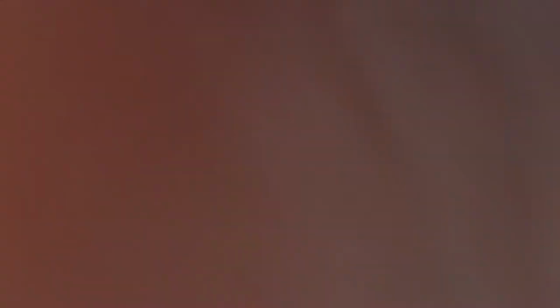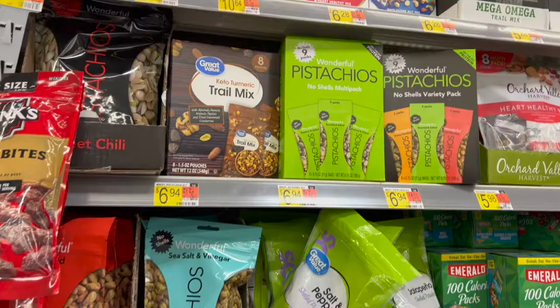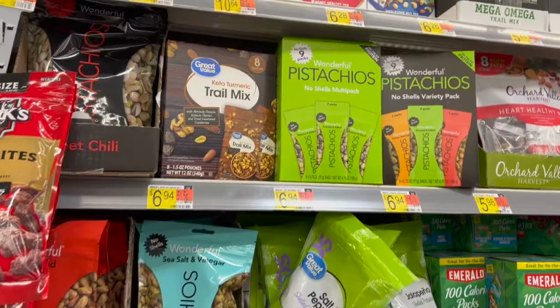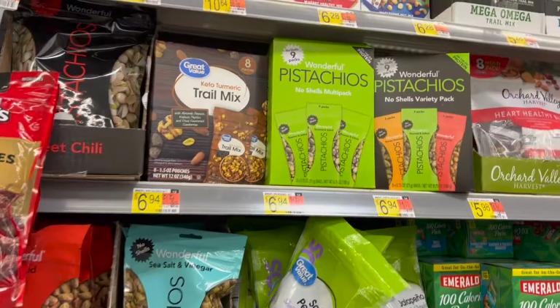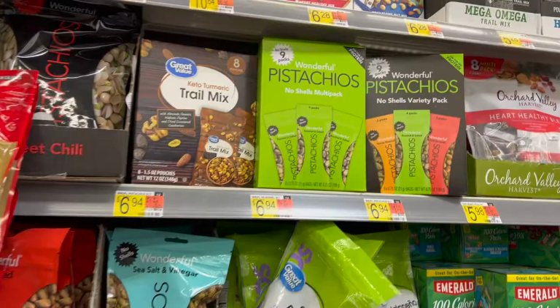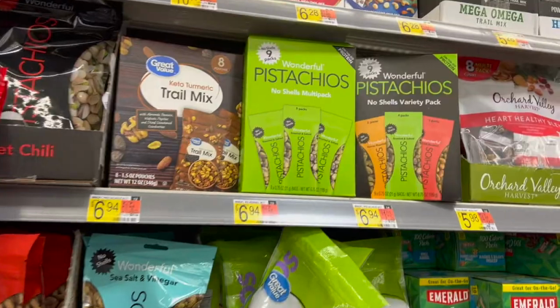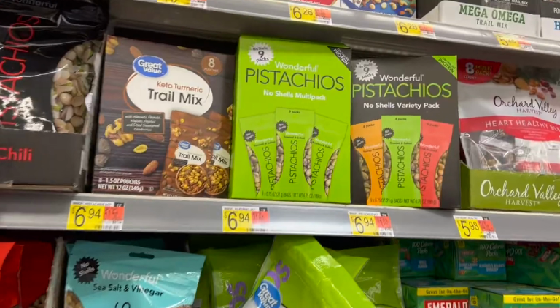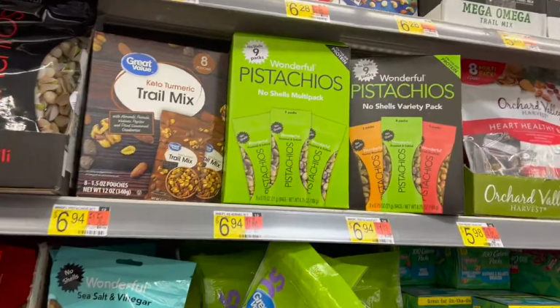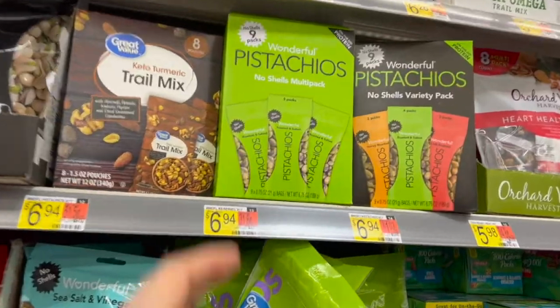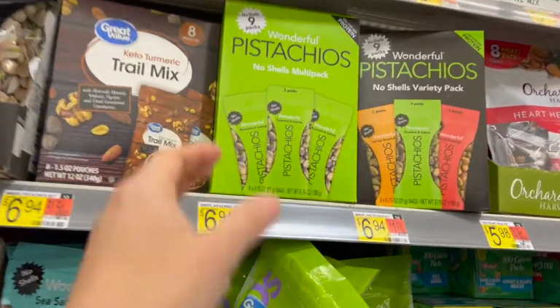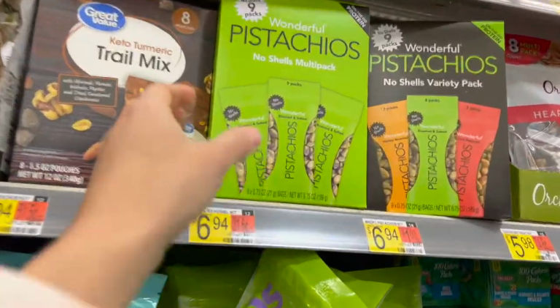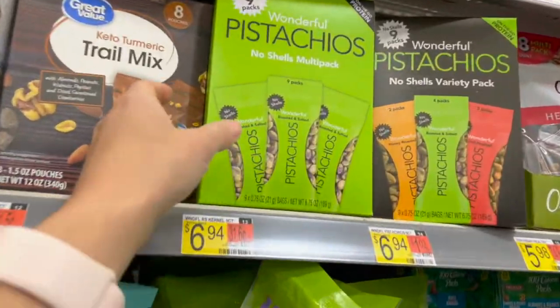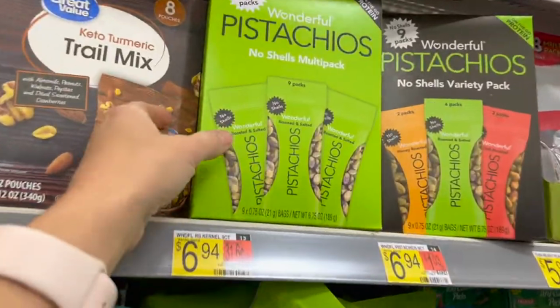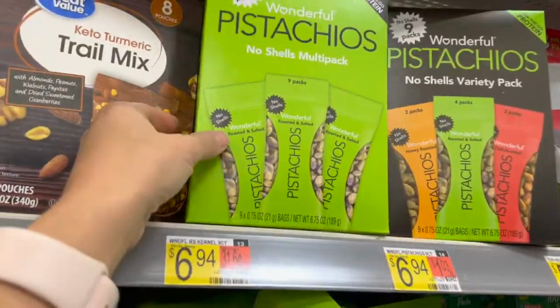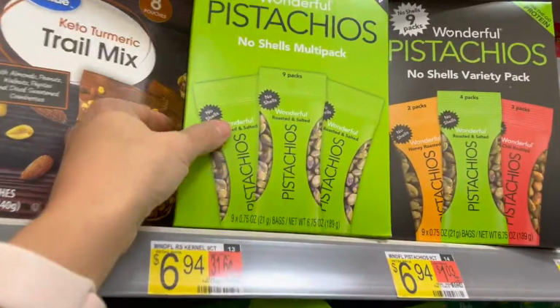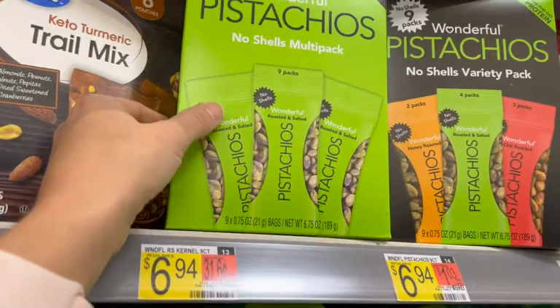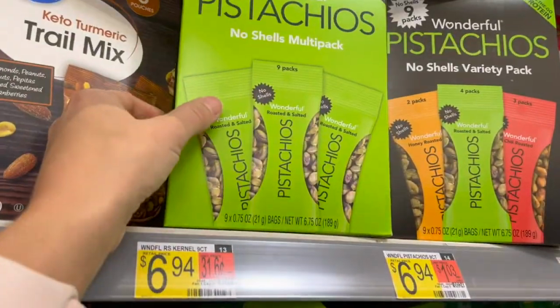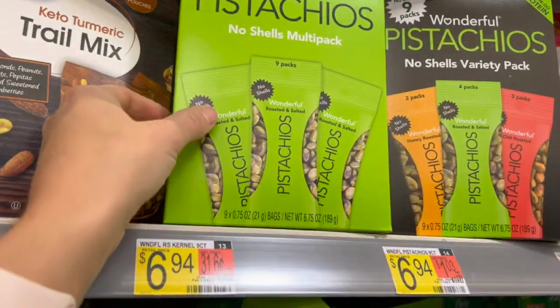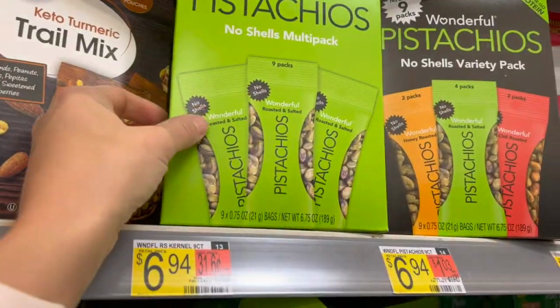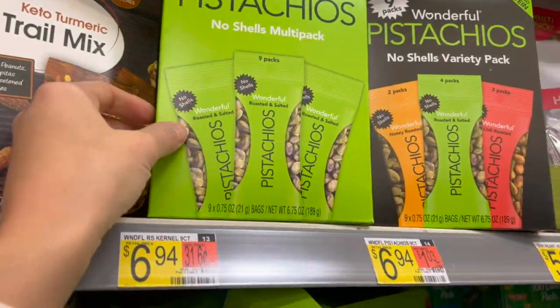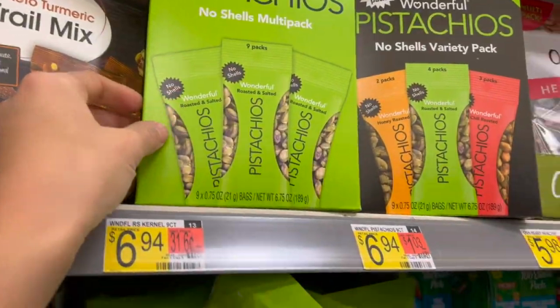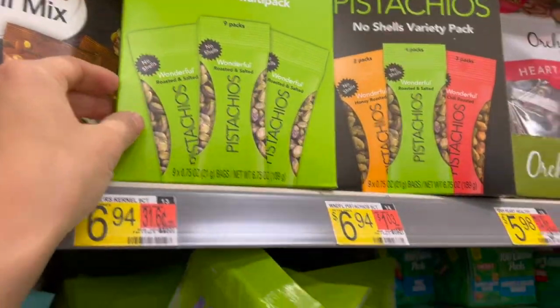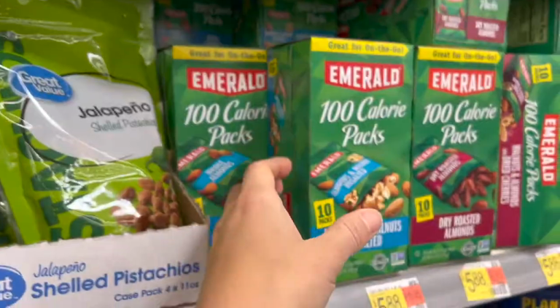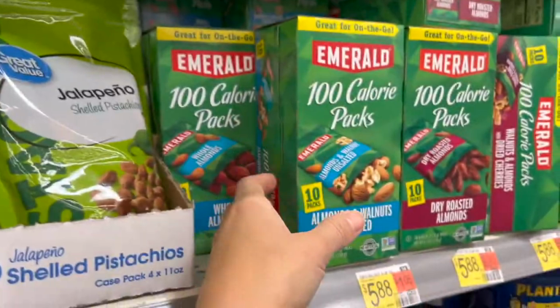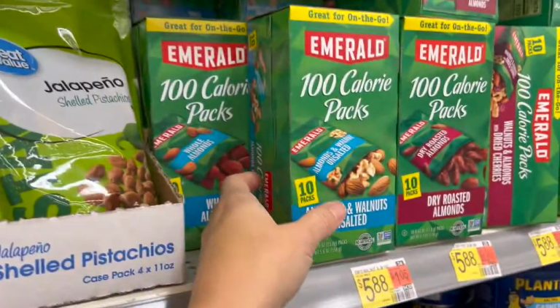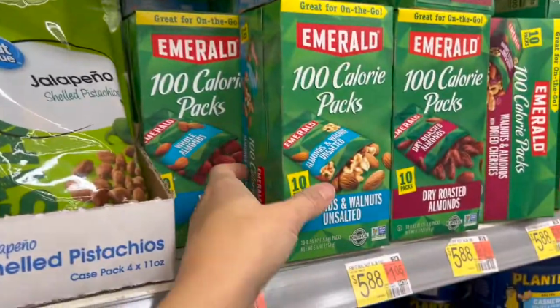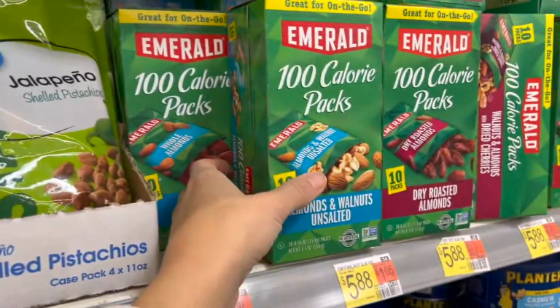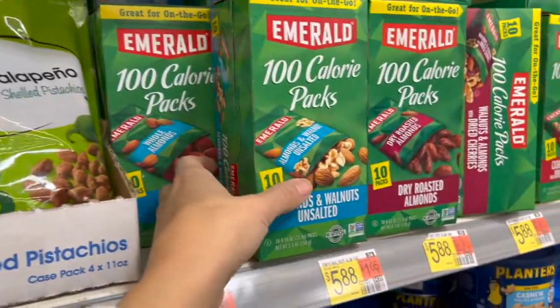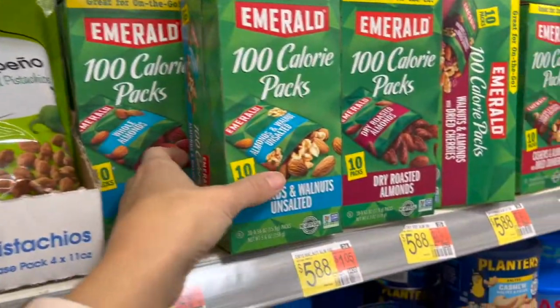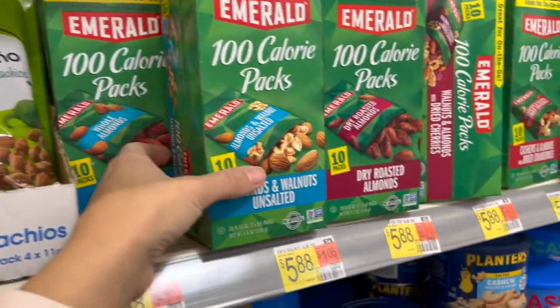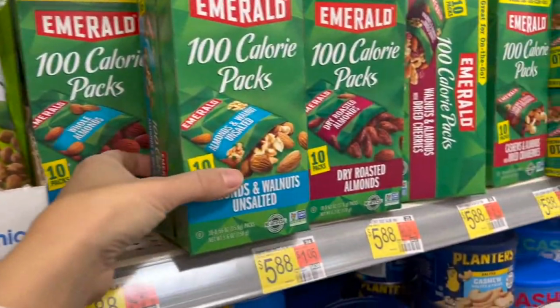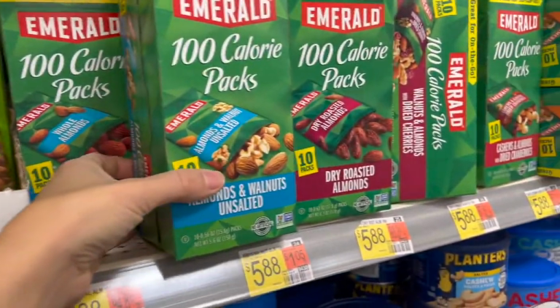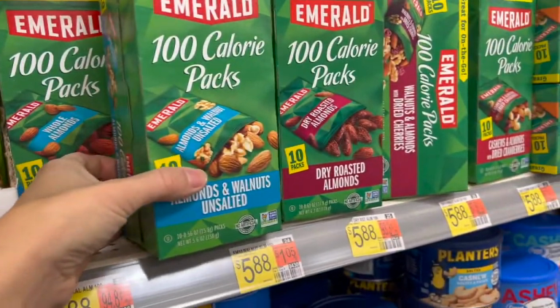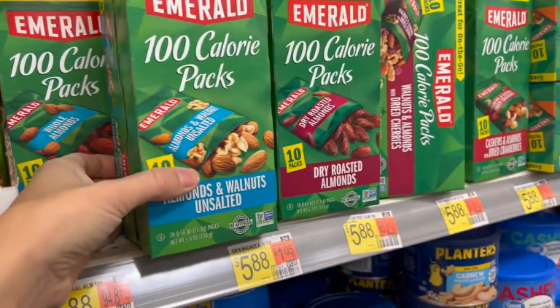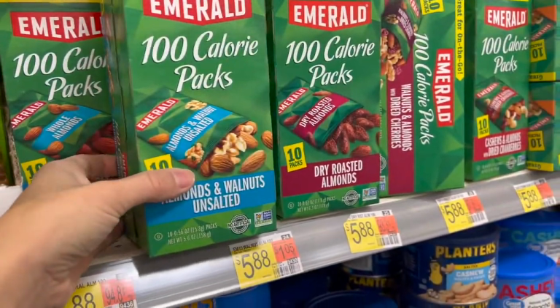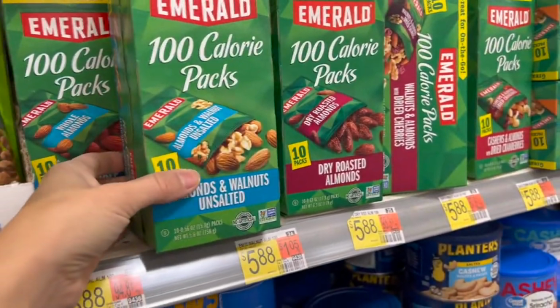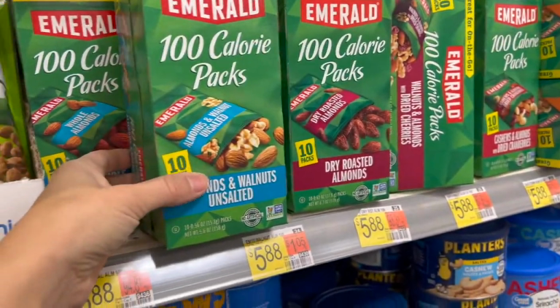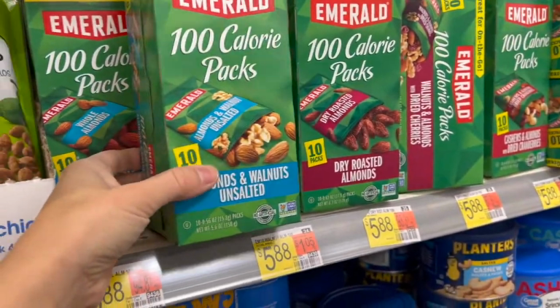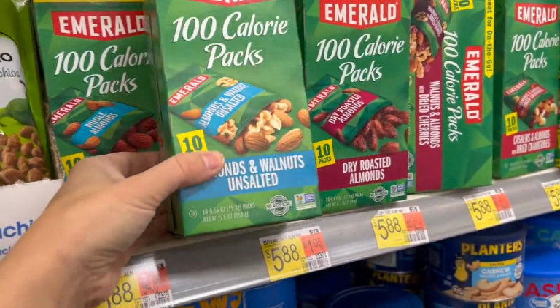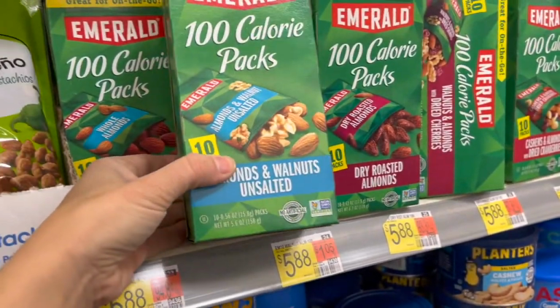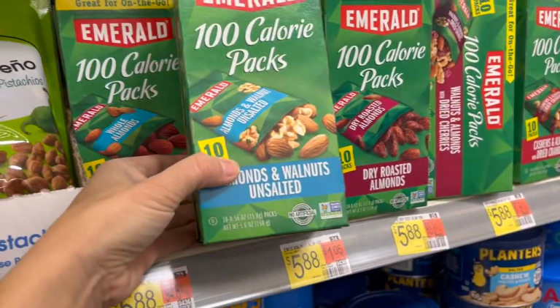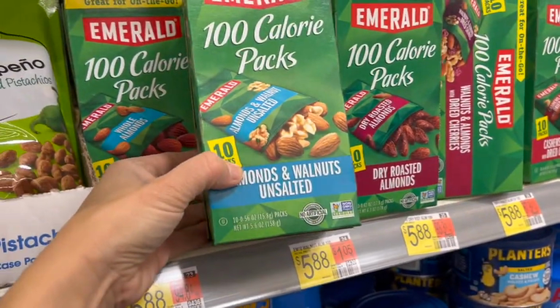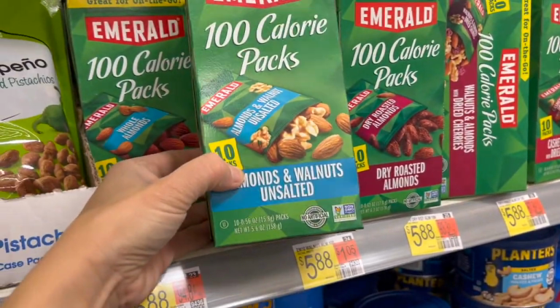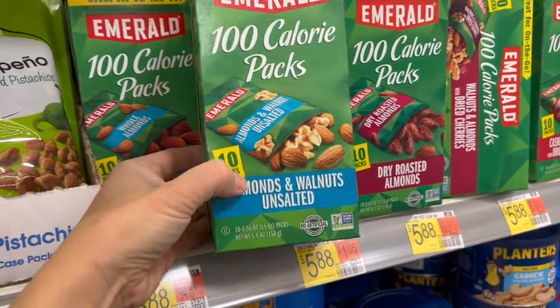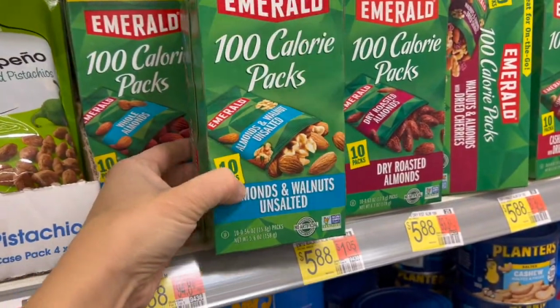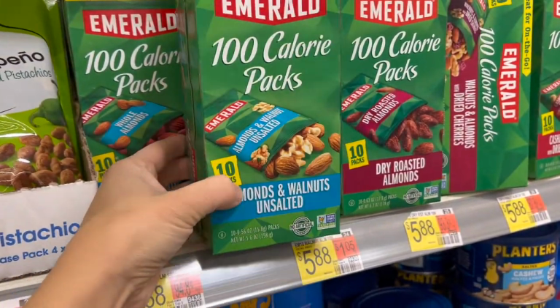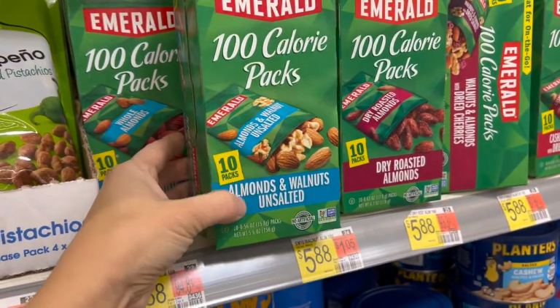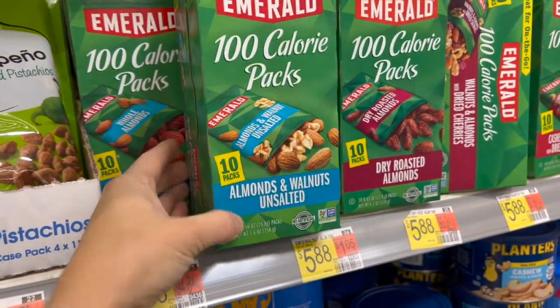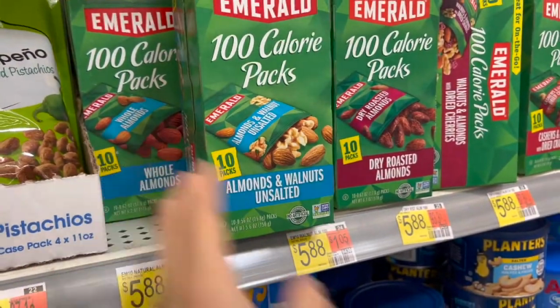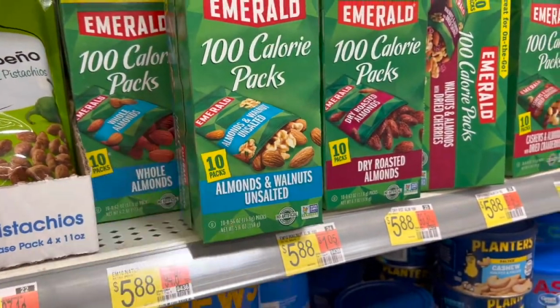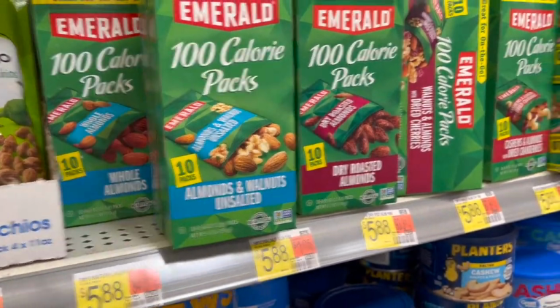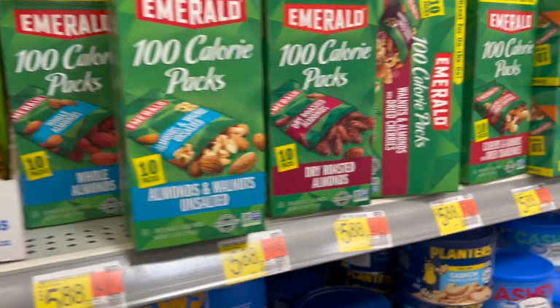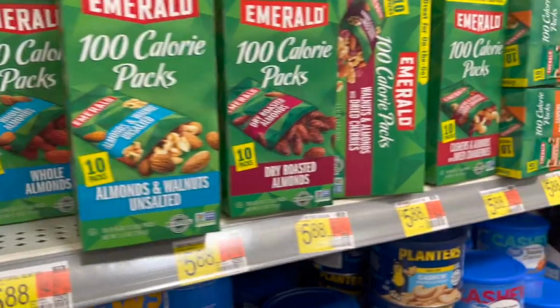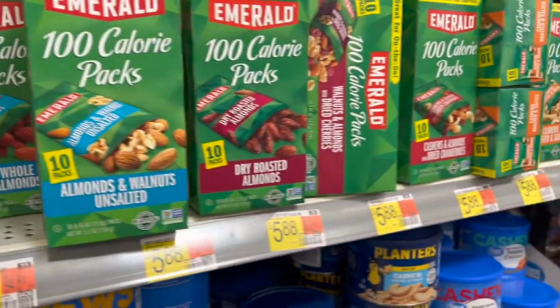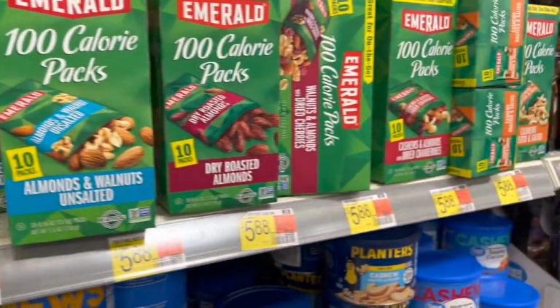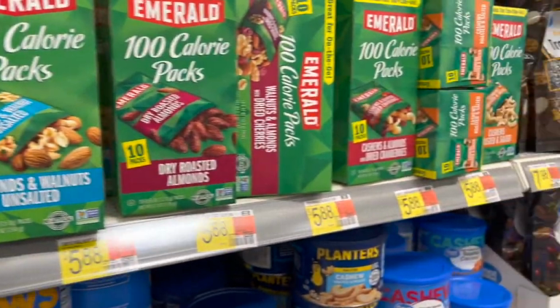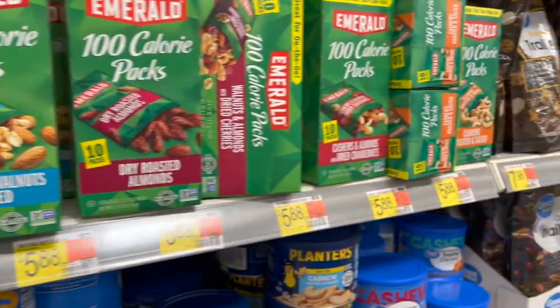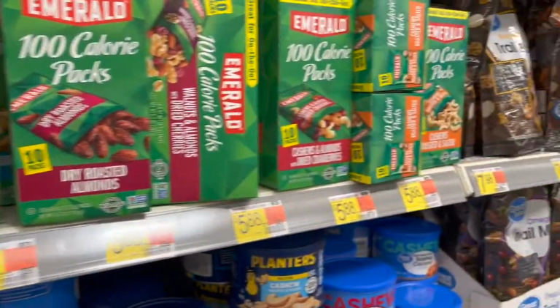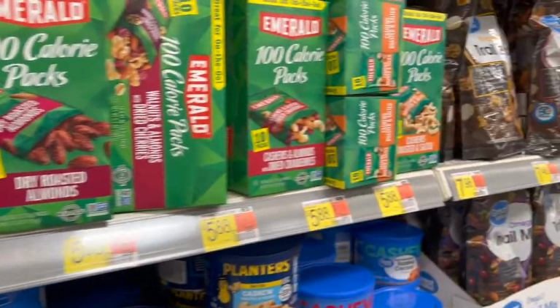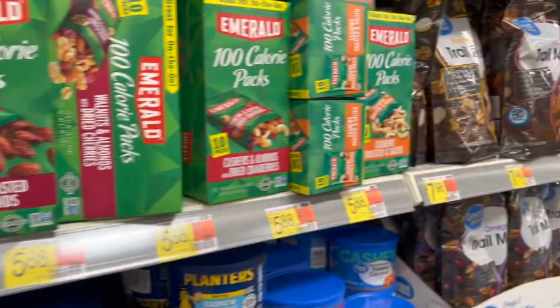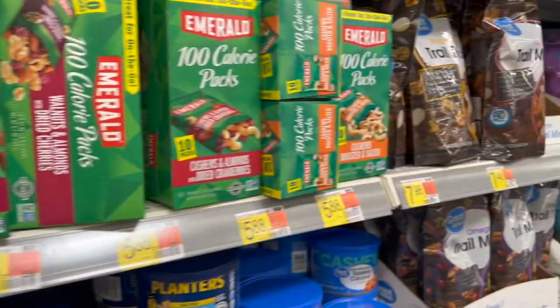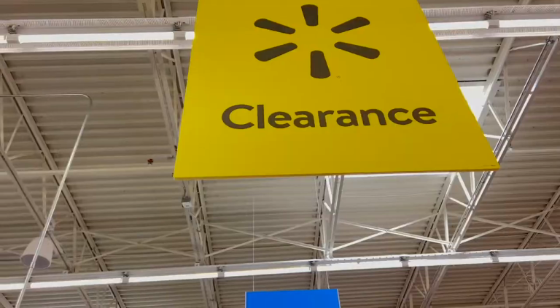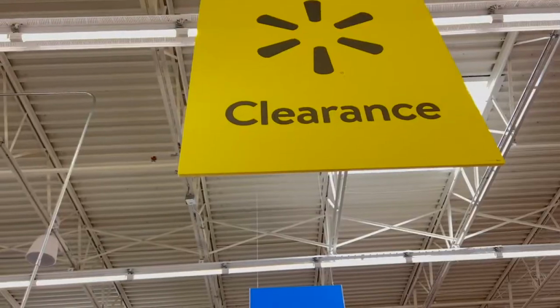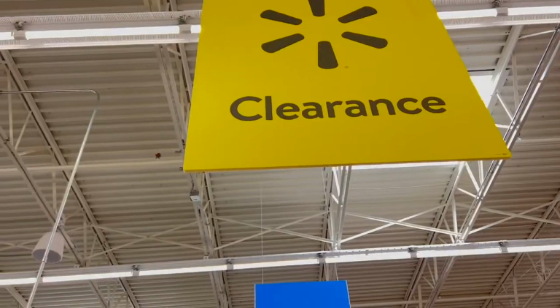Okay, literally everybody loves pistachios, so these are really fun — especially if they're in packs, that's a great stocking option.